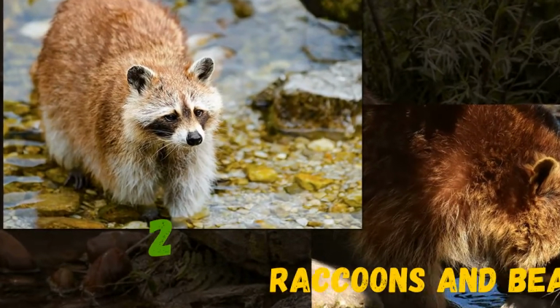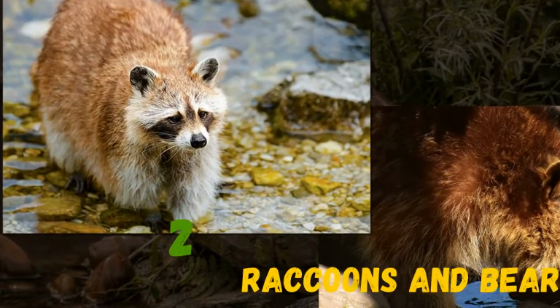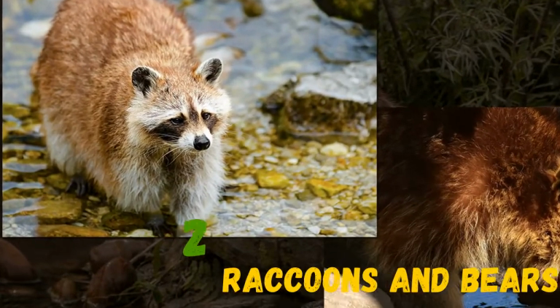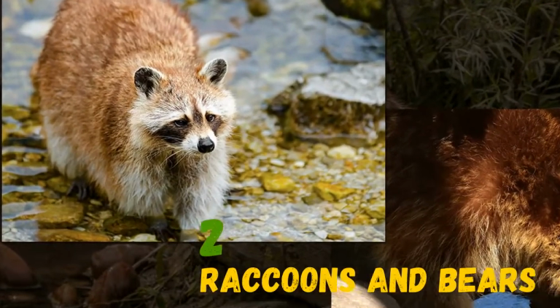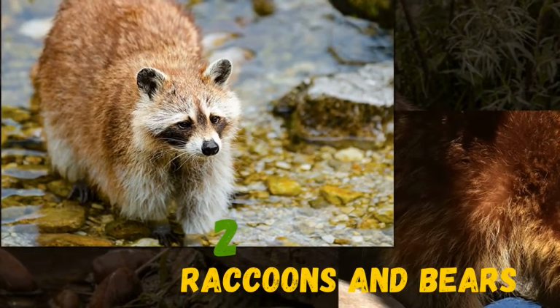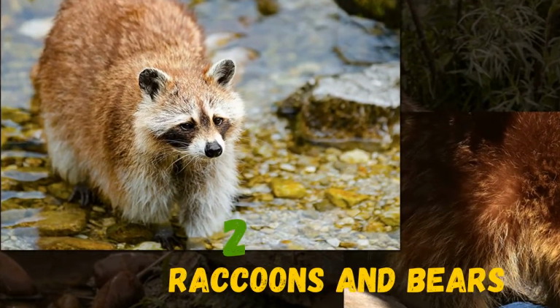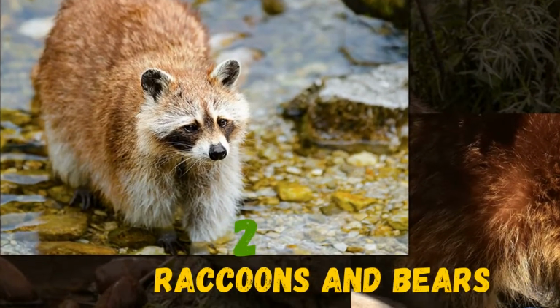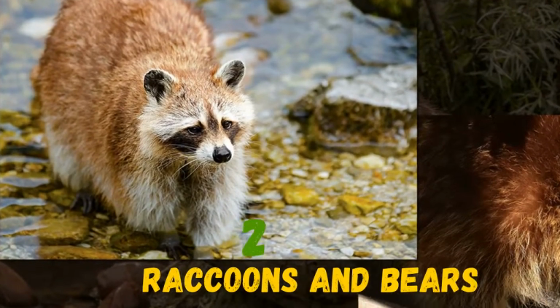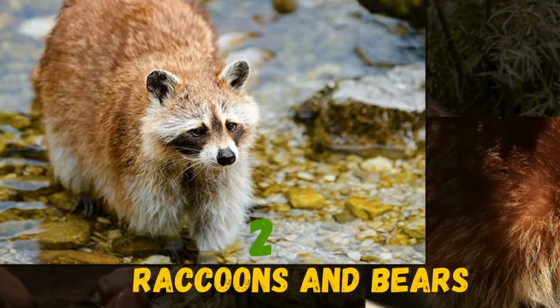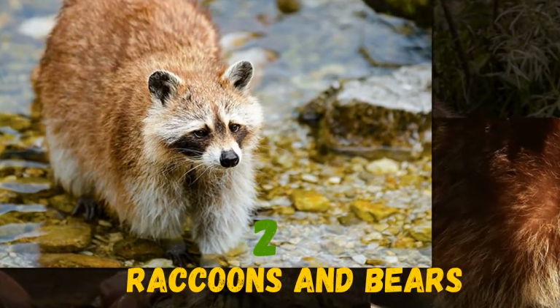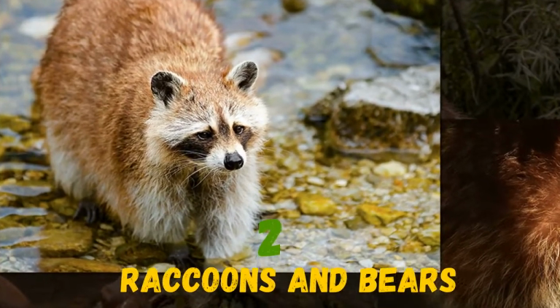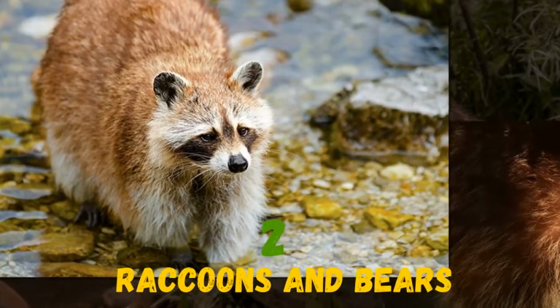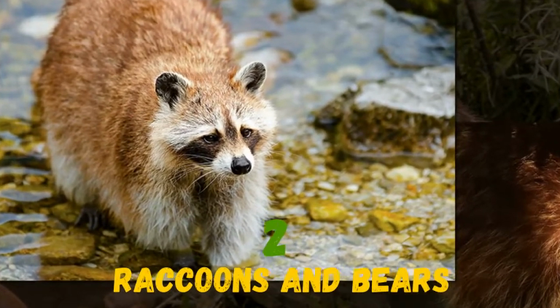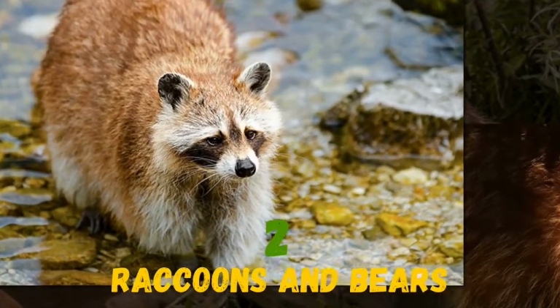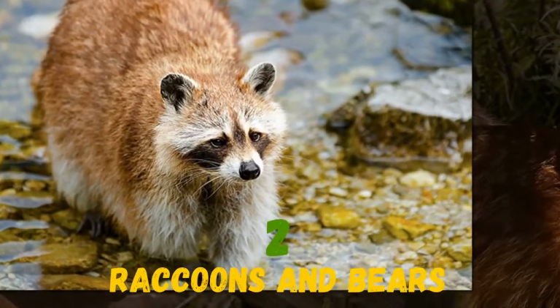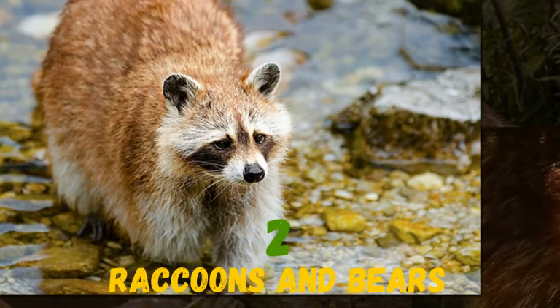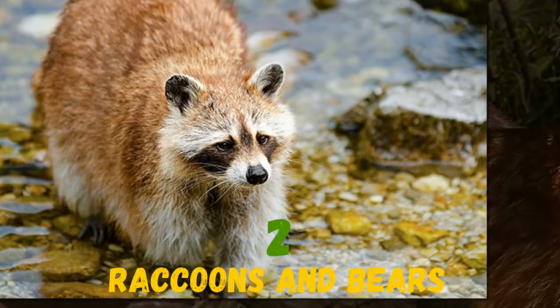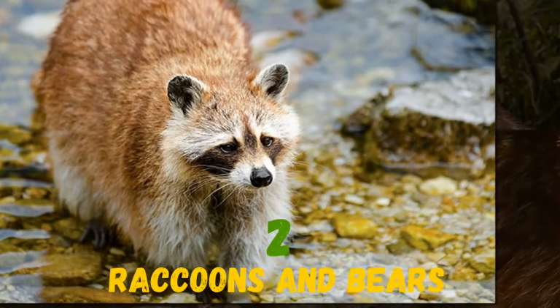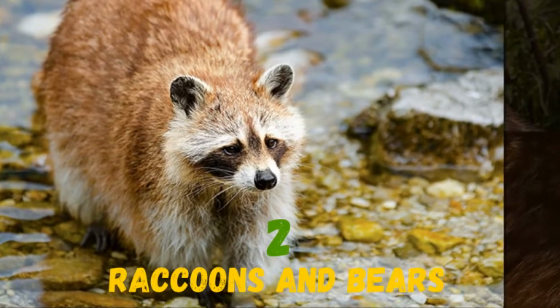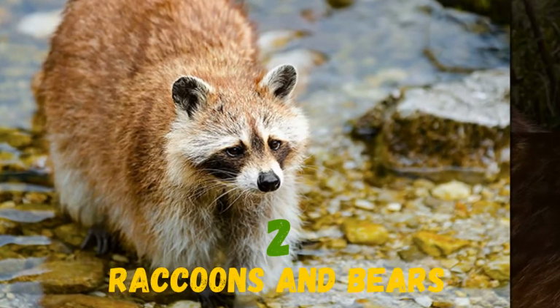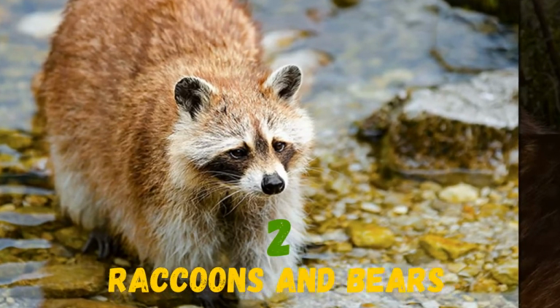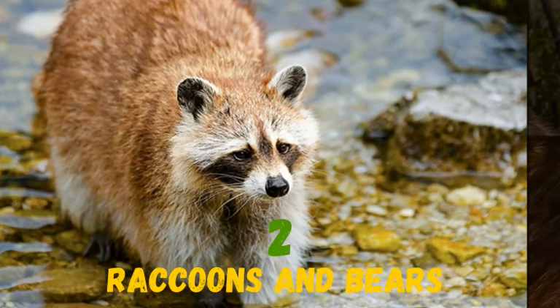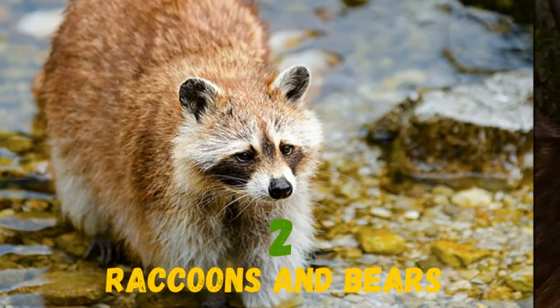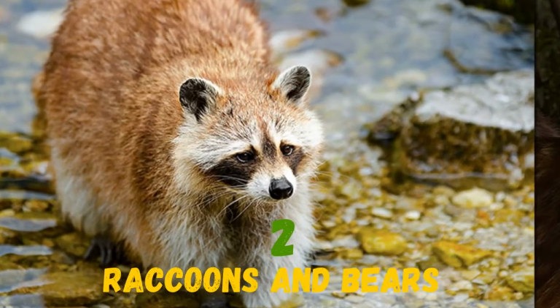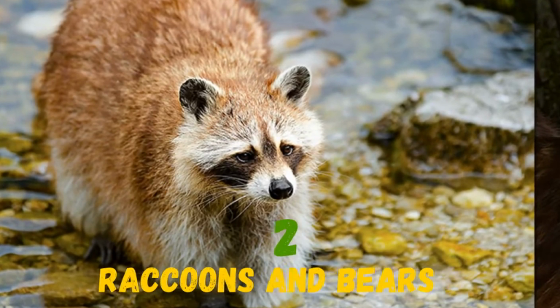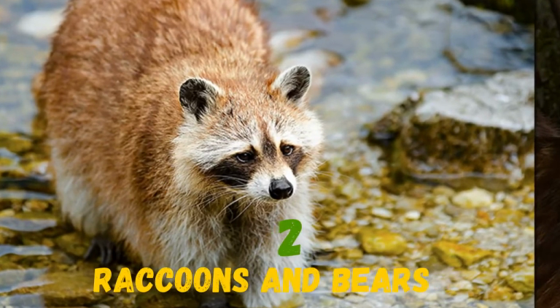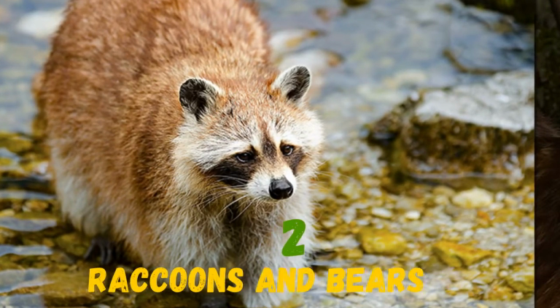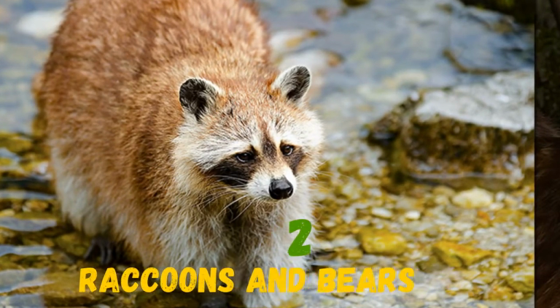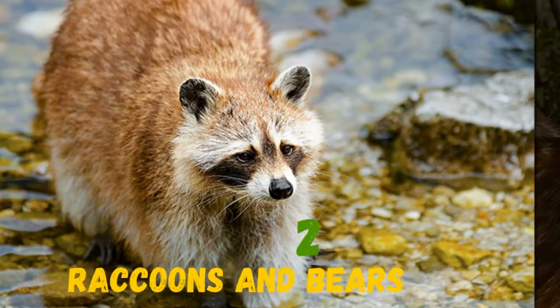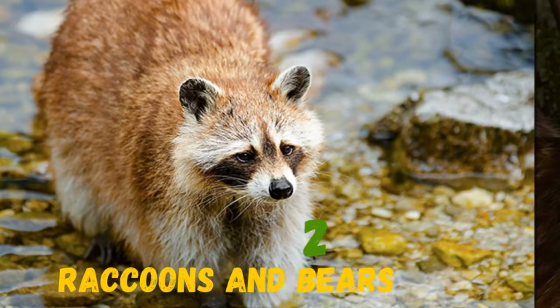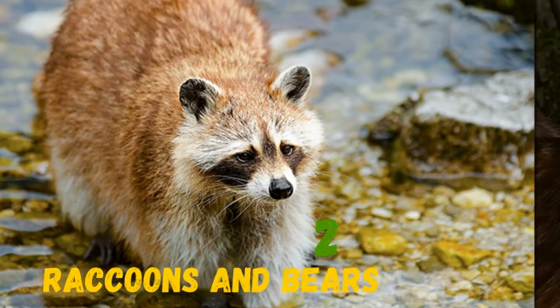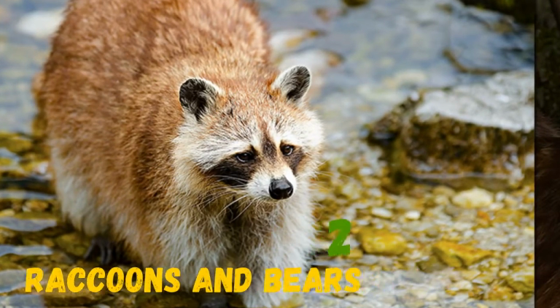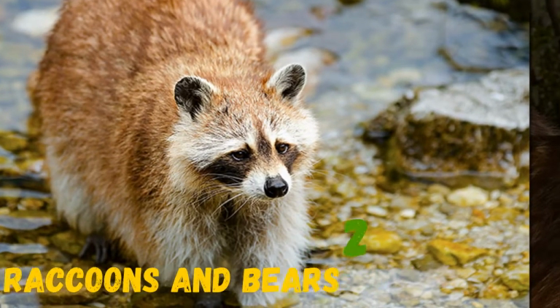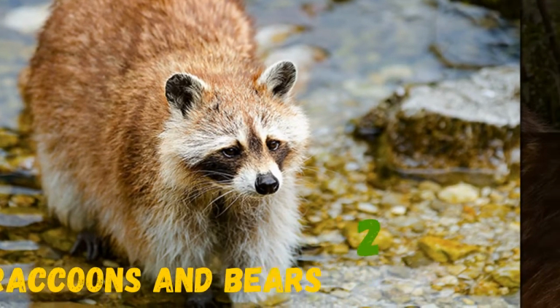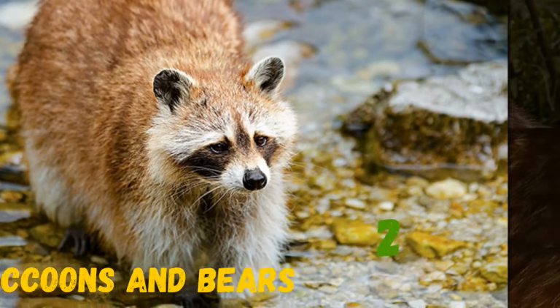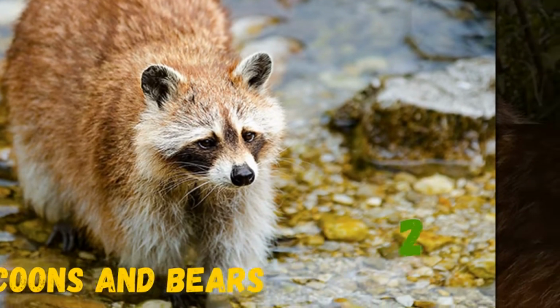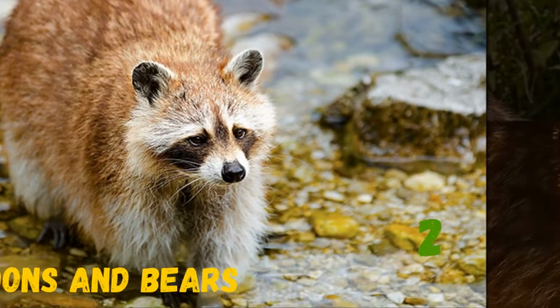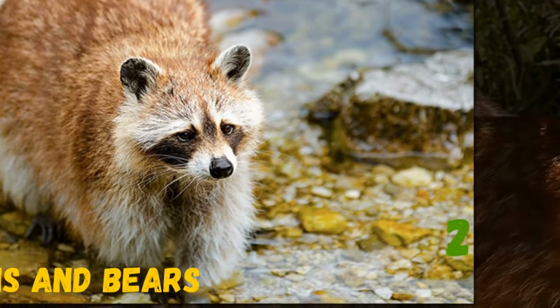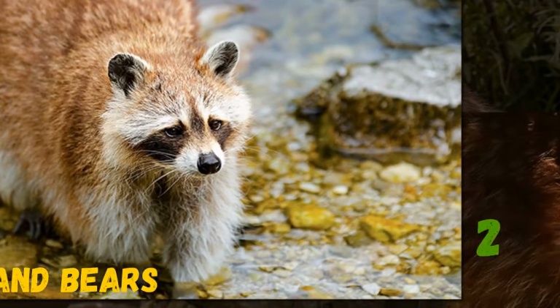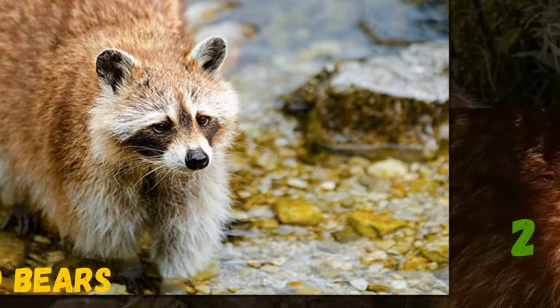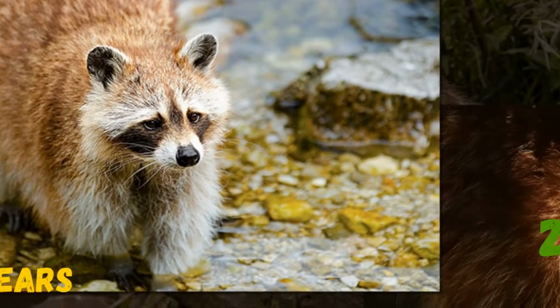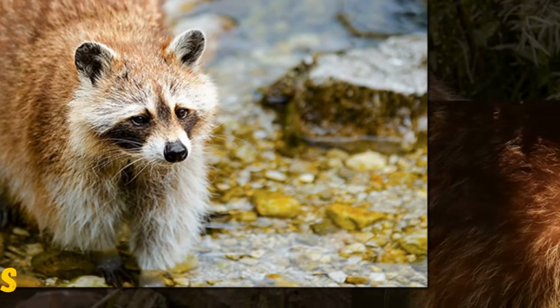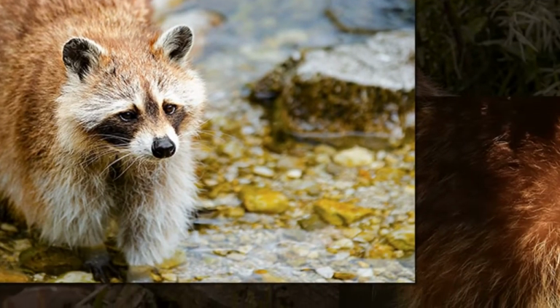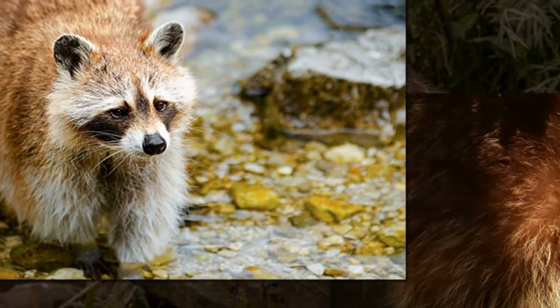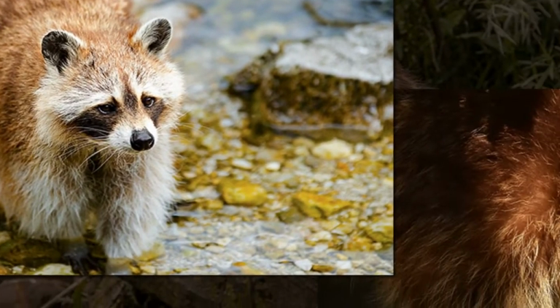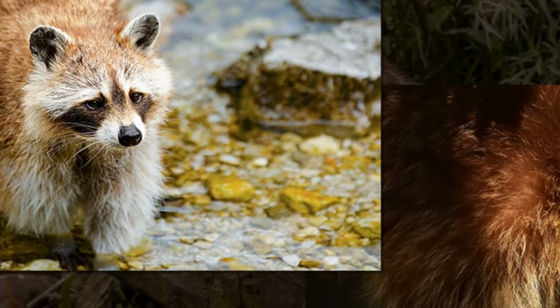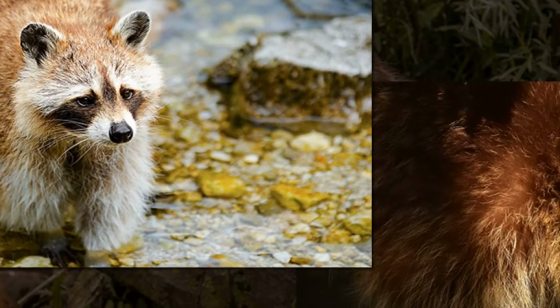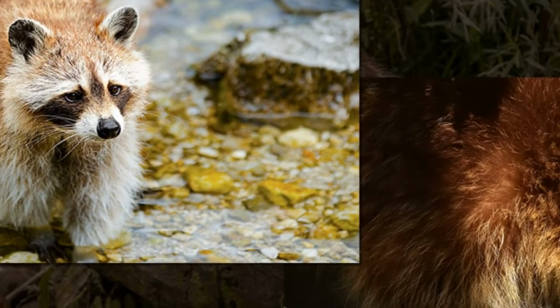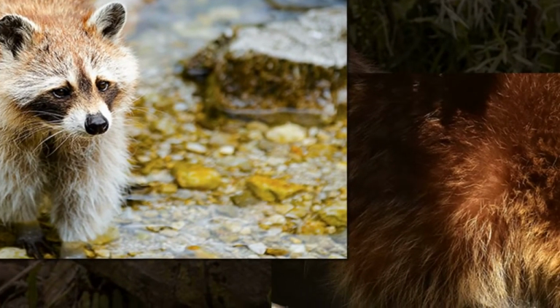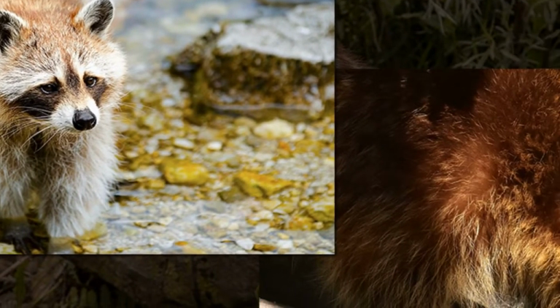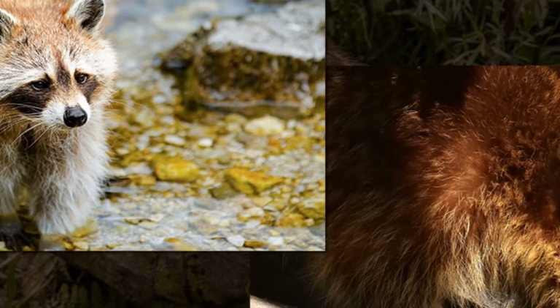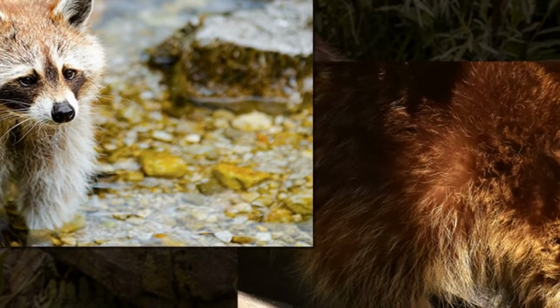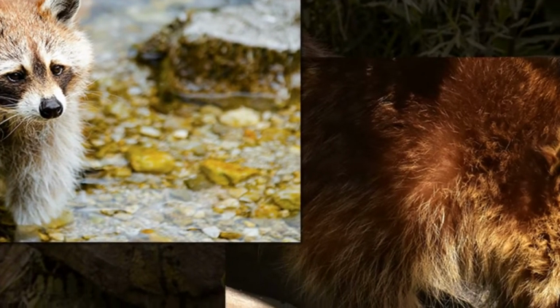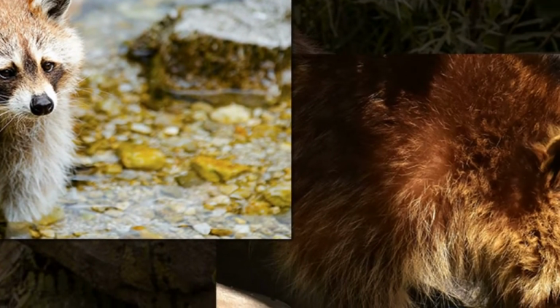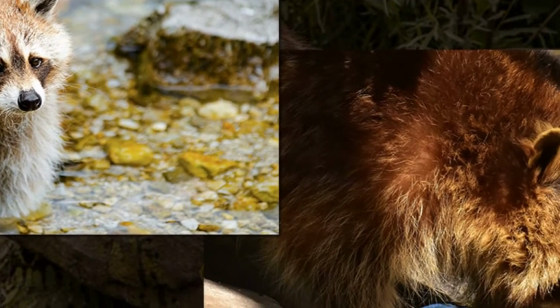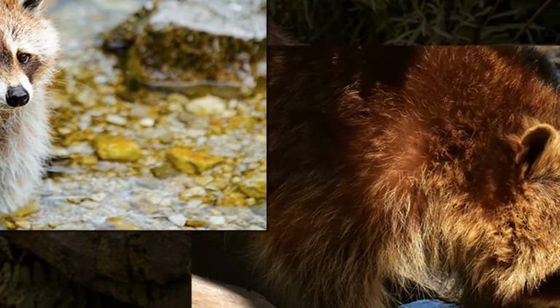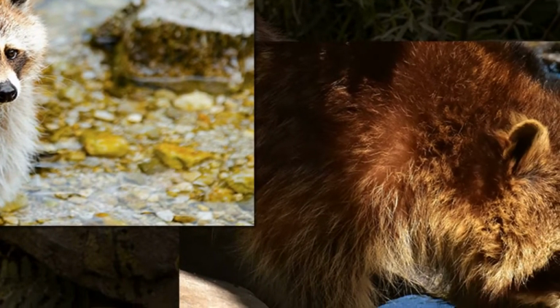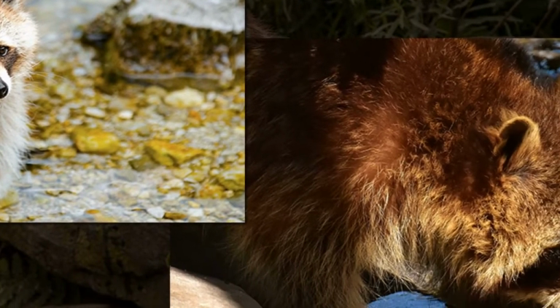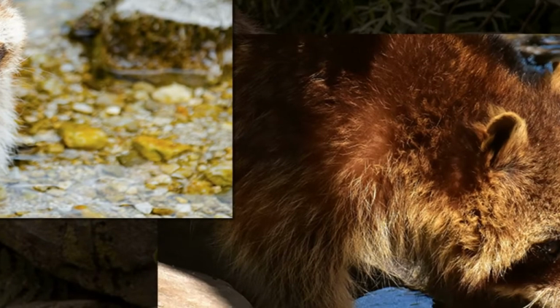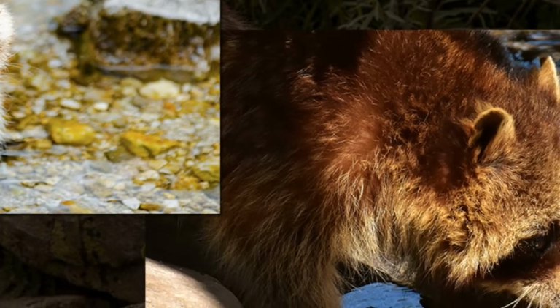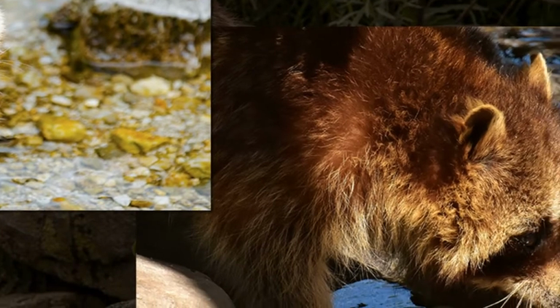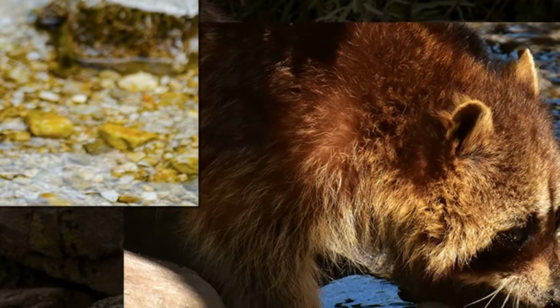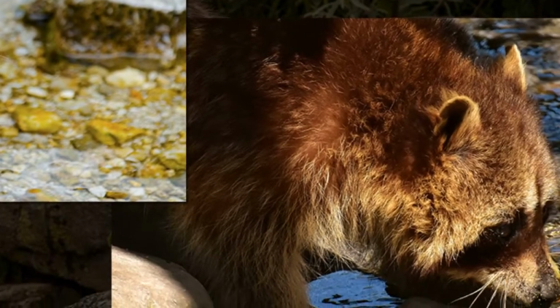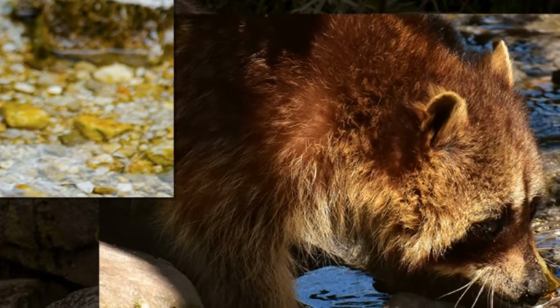The raccoon is a relative of the bear family. Do you think raccoons look like bears? Write in the comments!